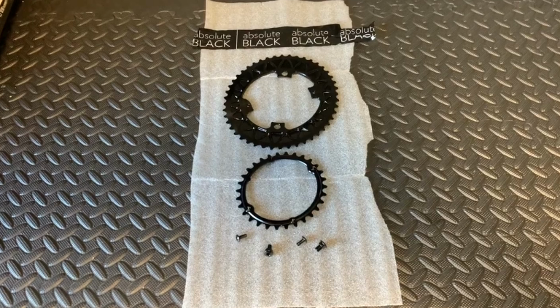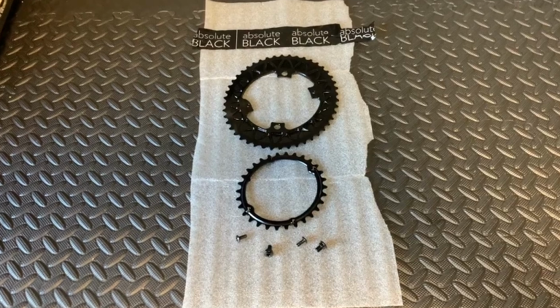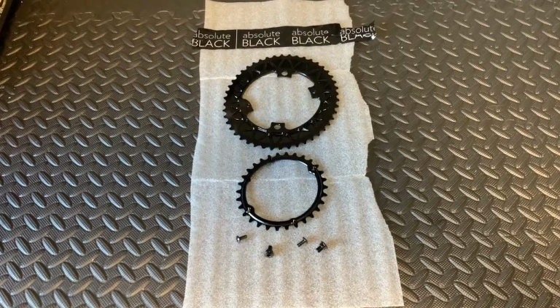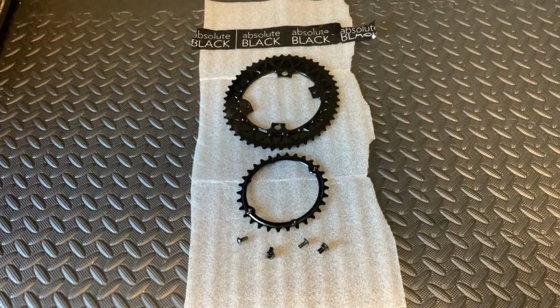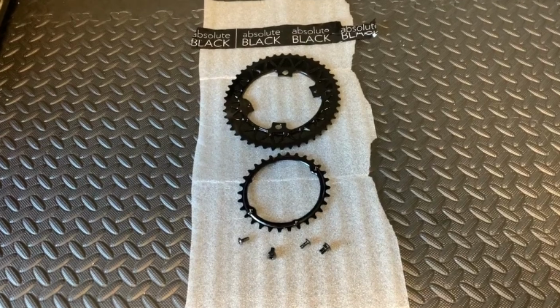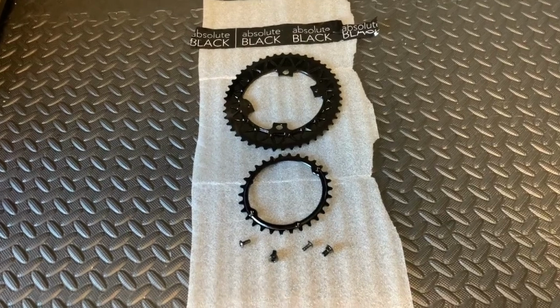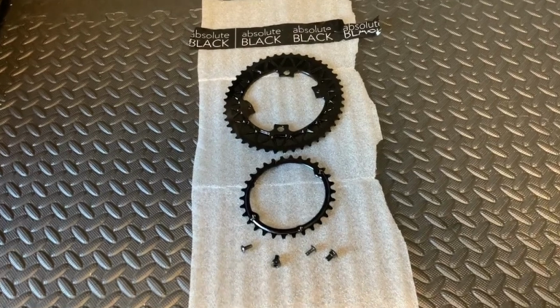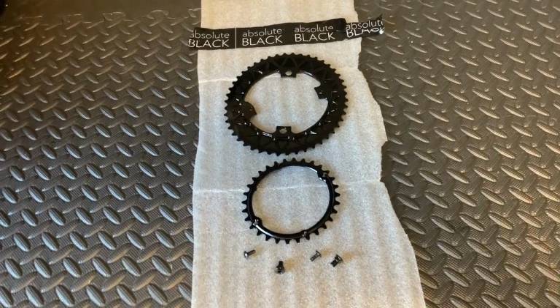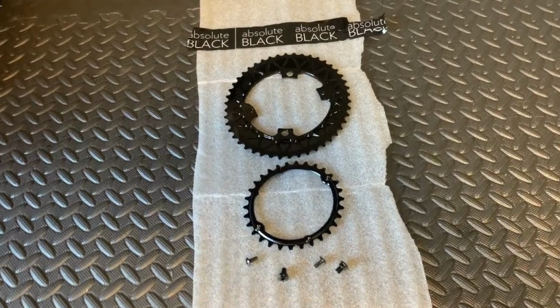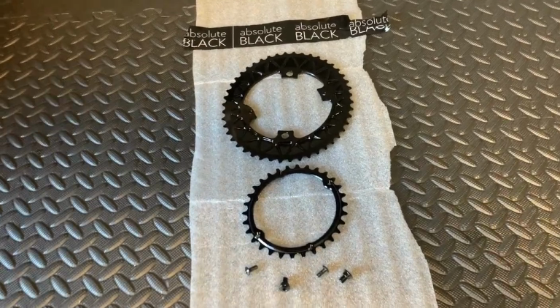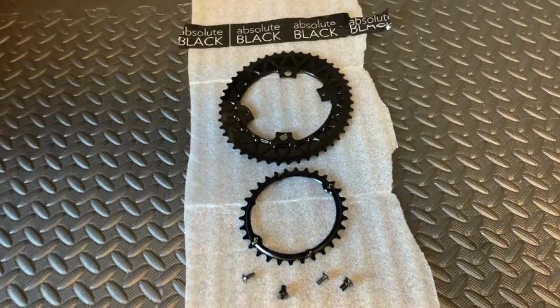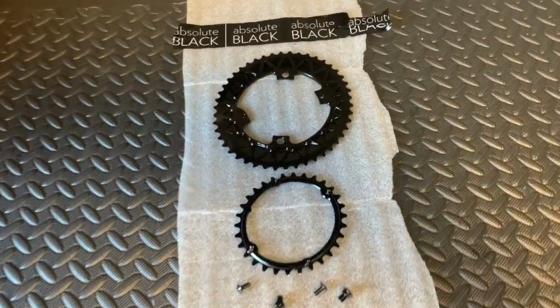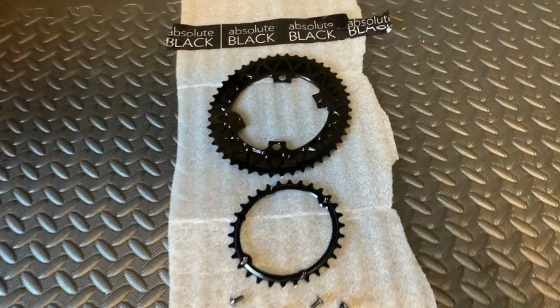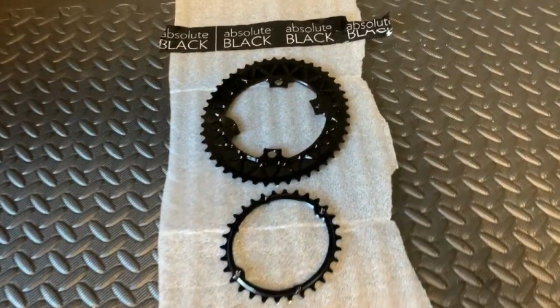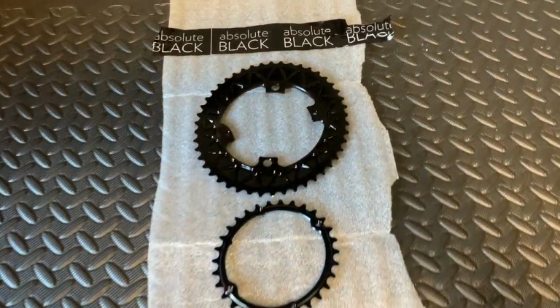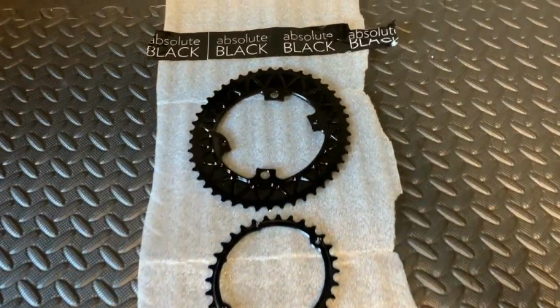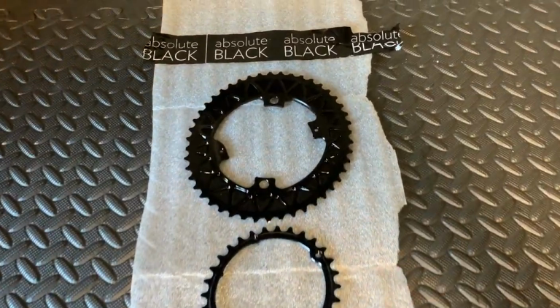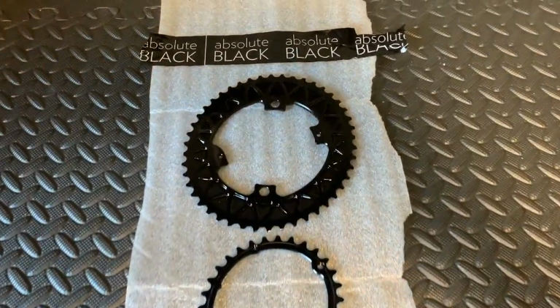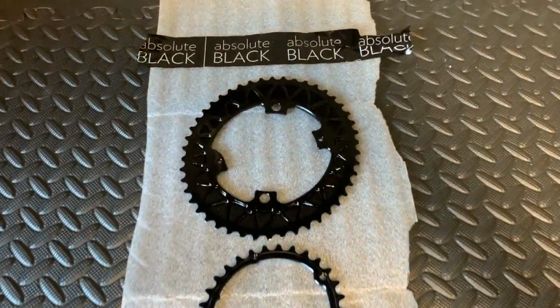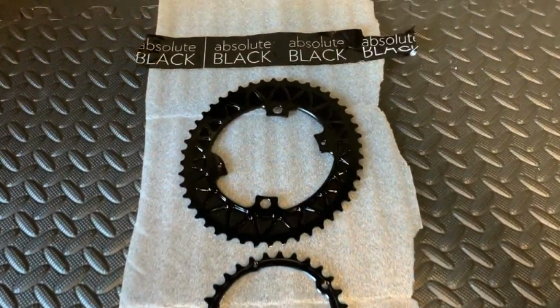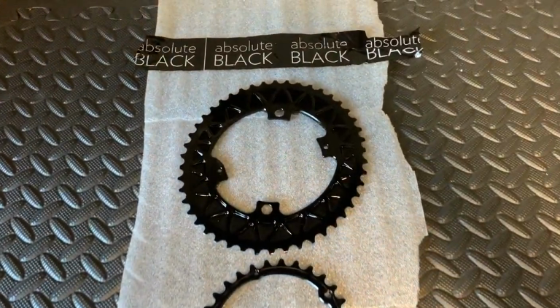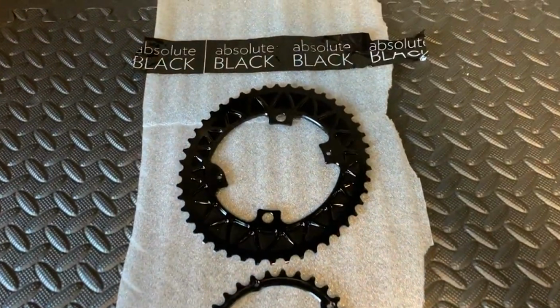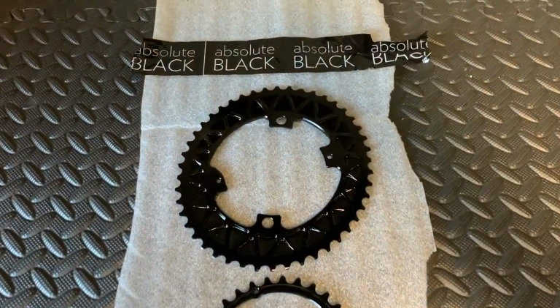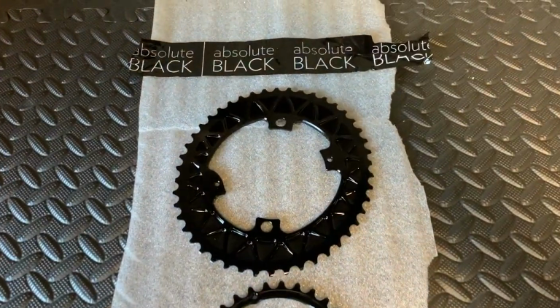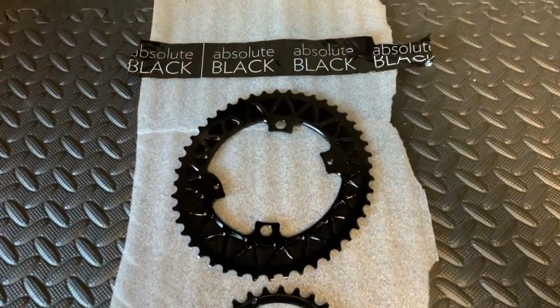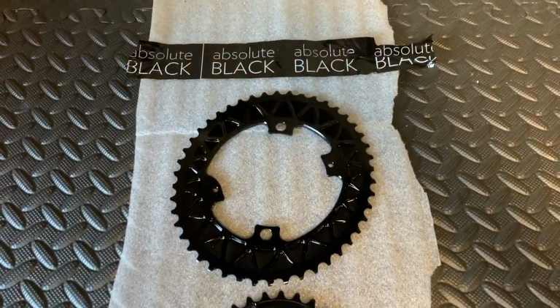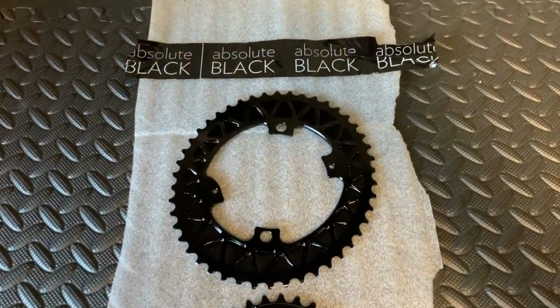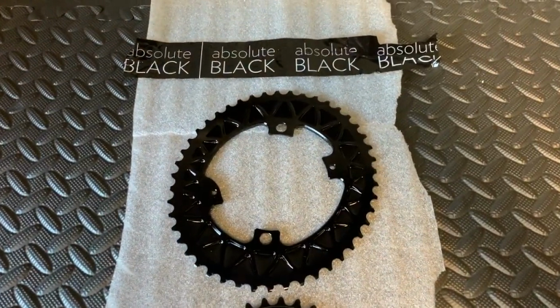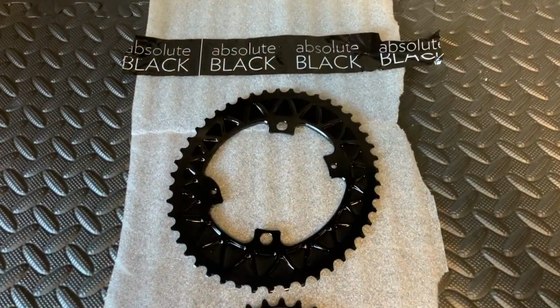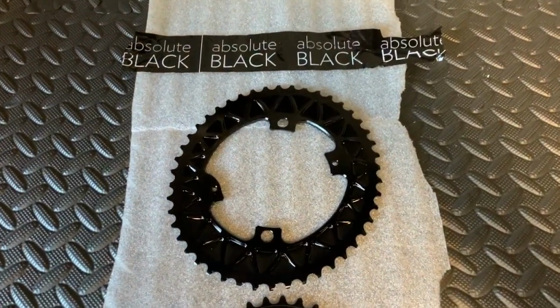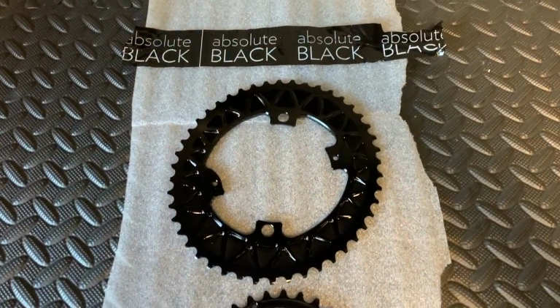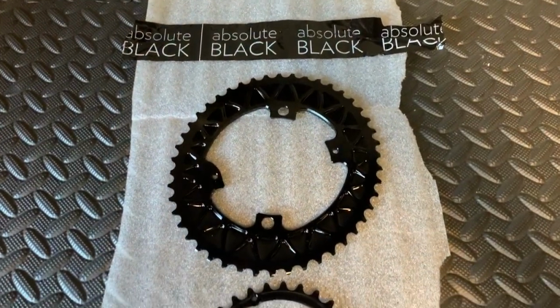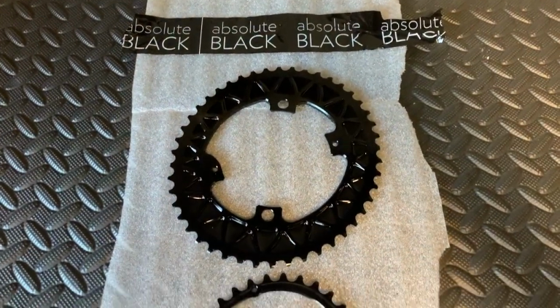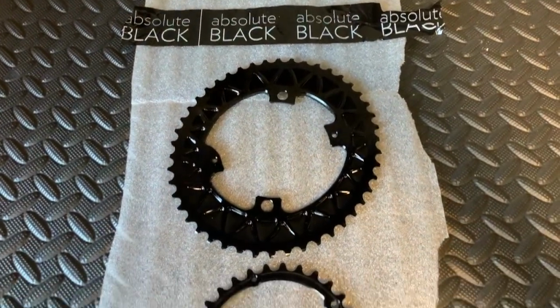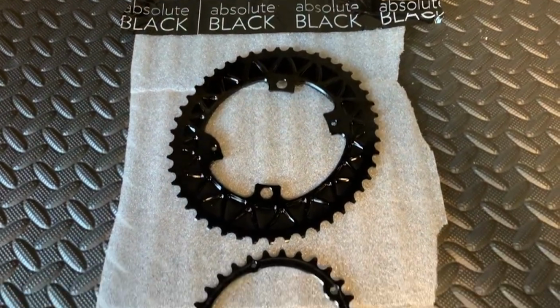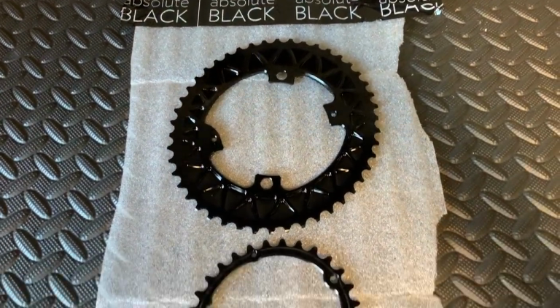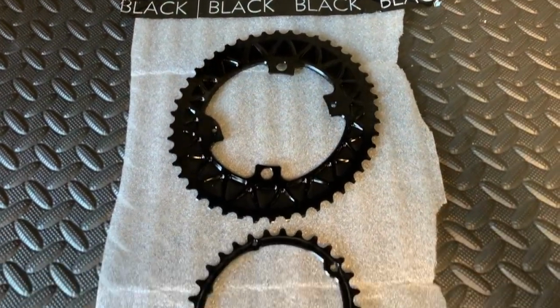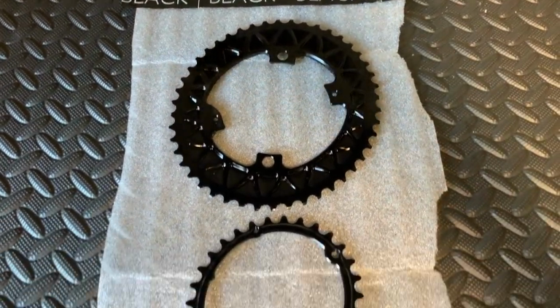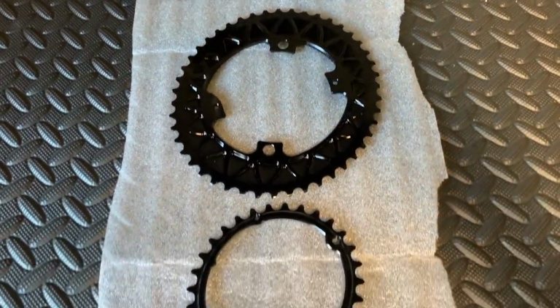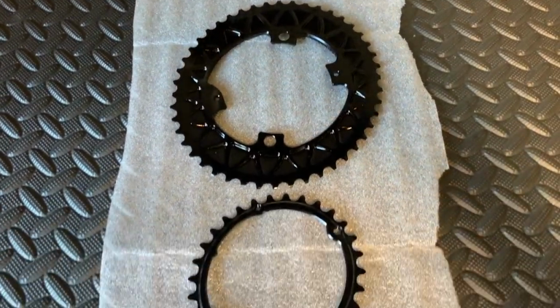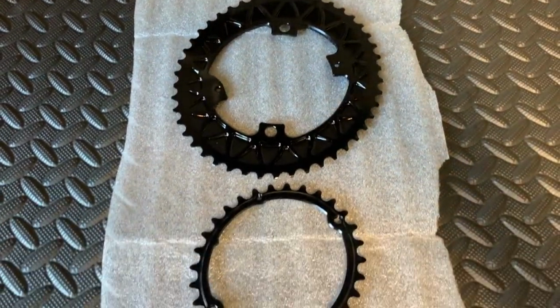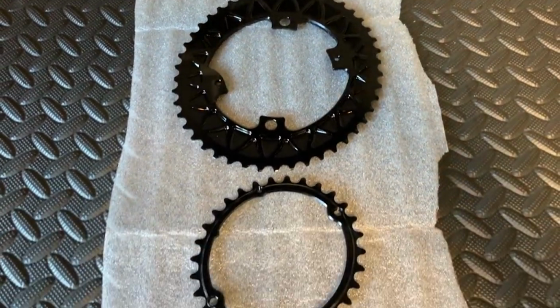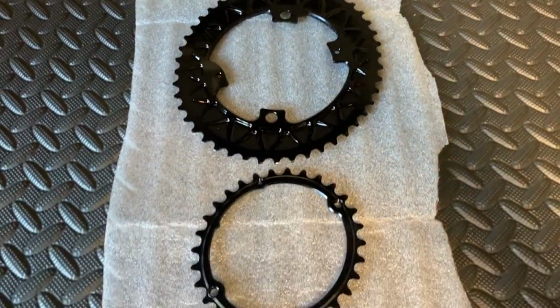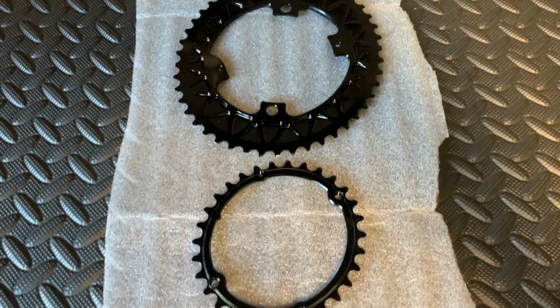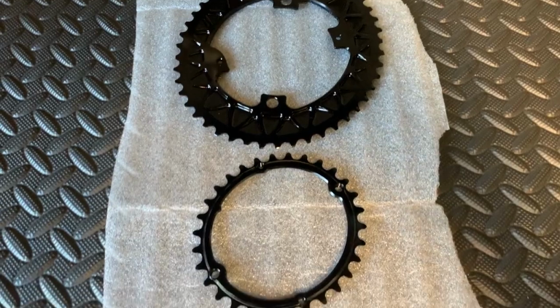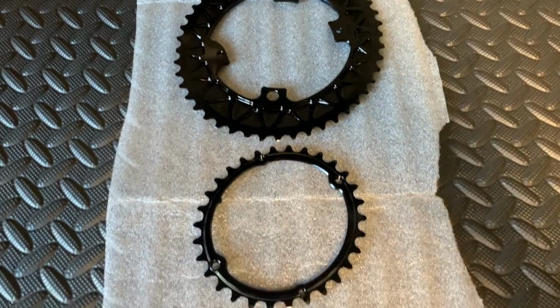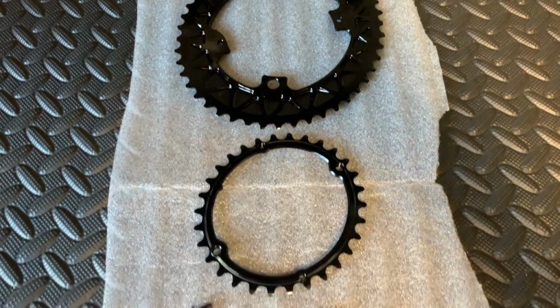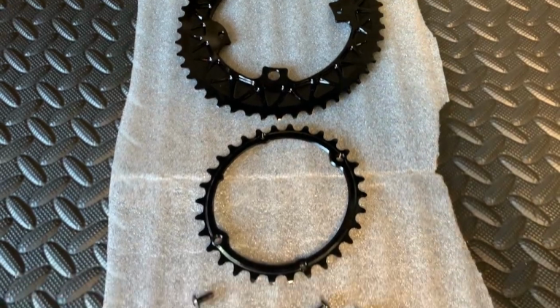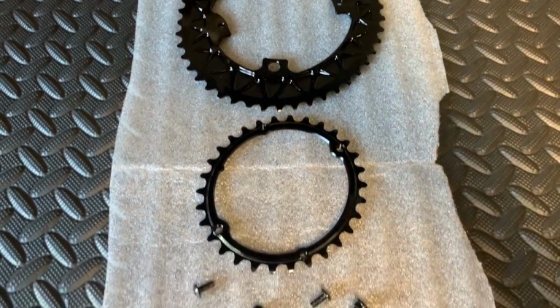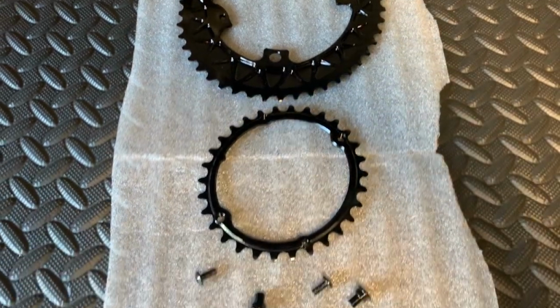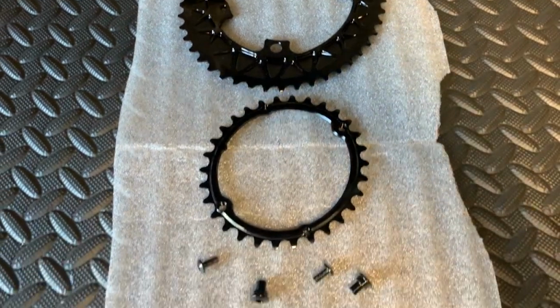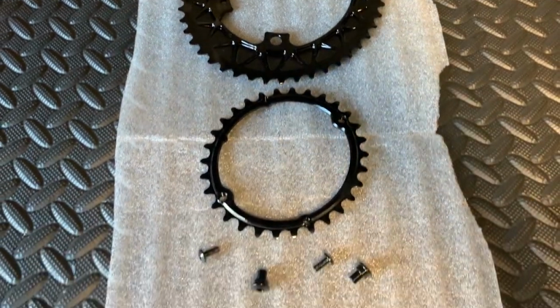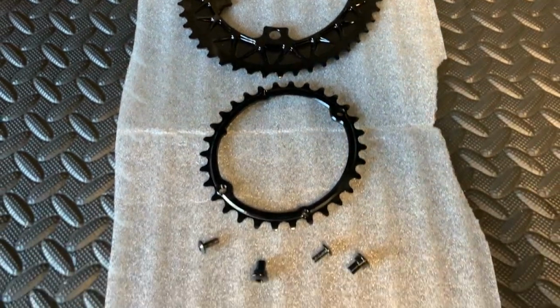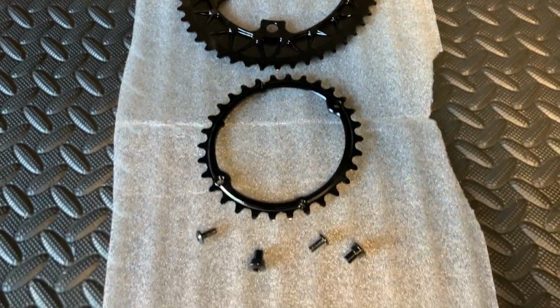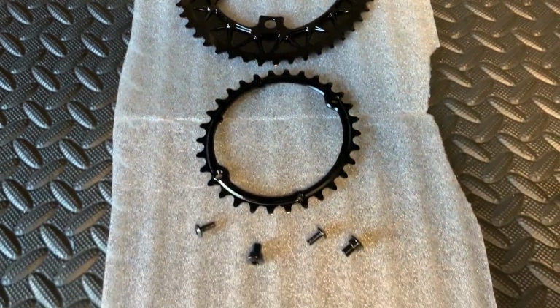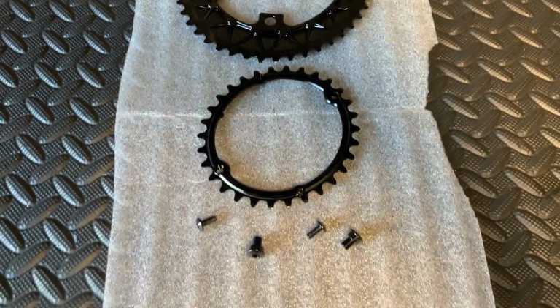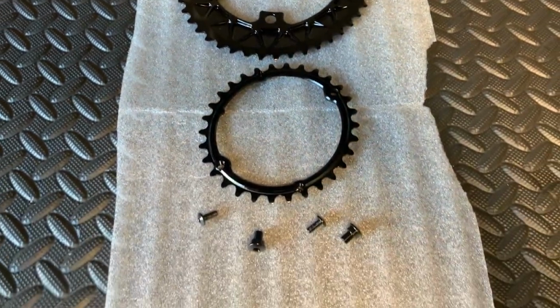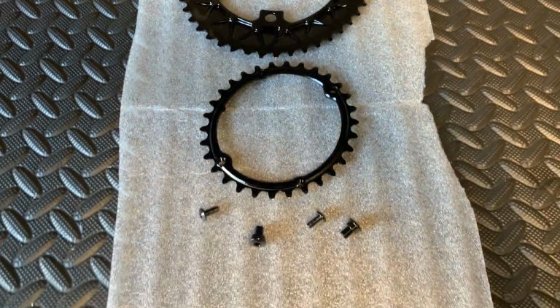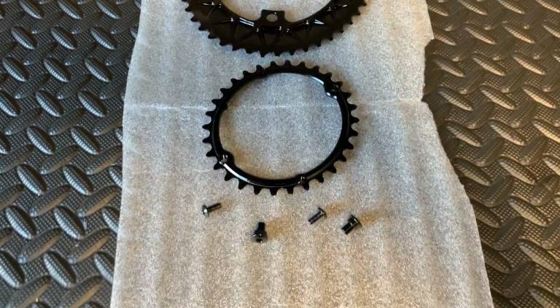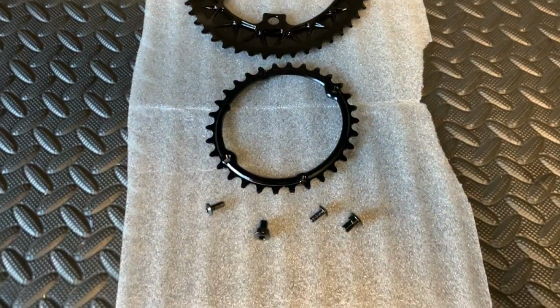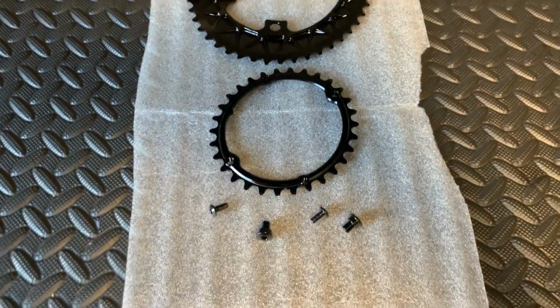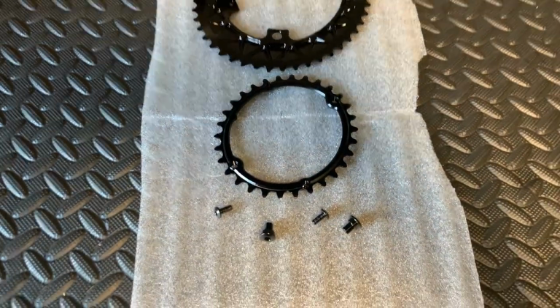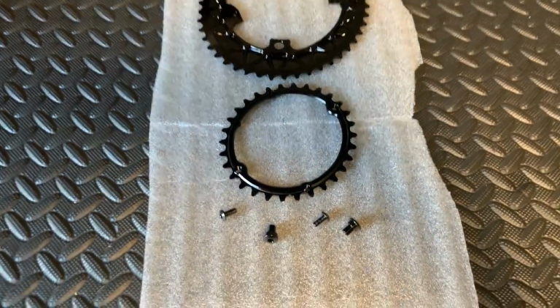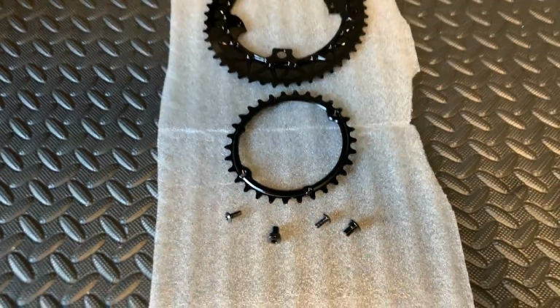Hi everyone, welcome to Karo's House. Today we're going to be putting these Absolute Black subcompact chainrings on my Dual-Ace crank.